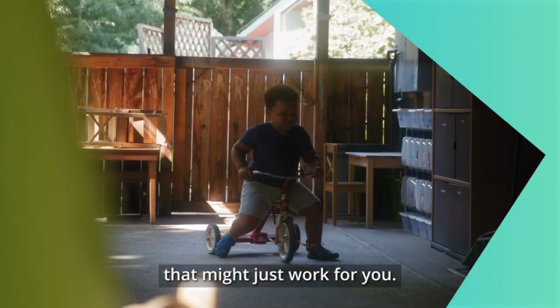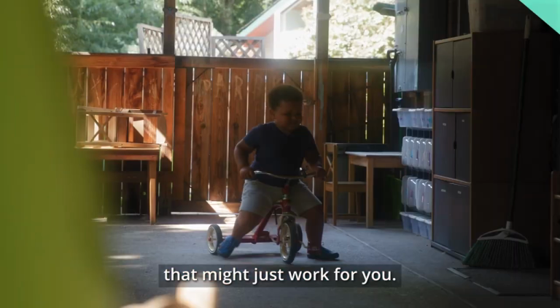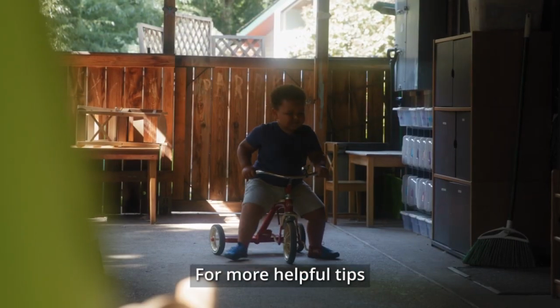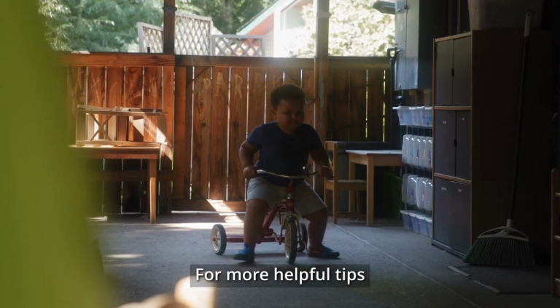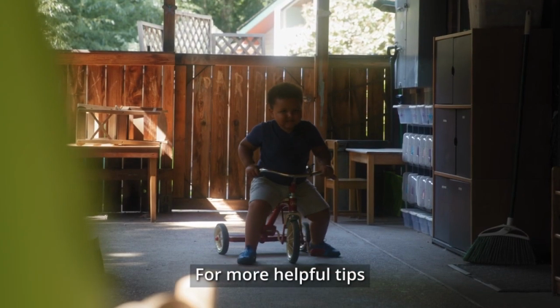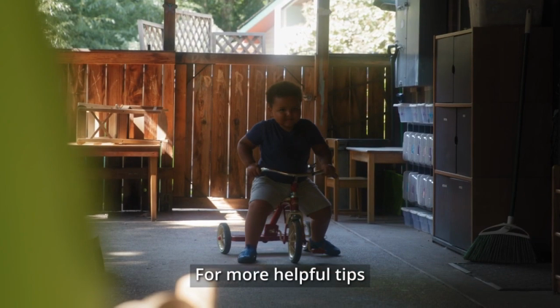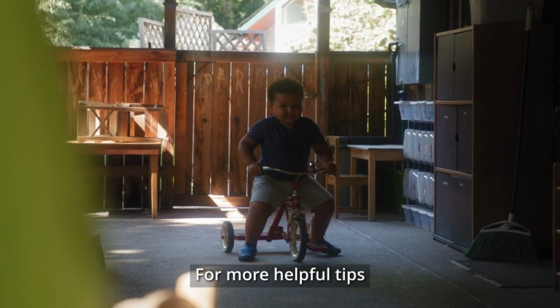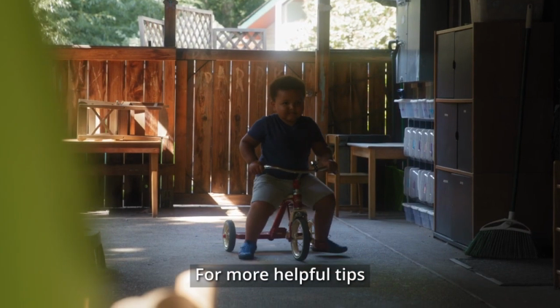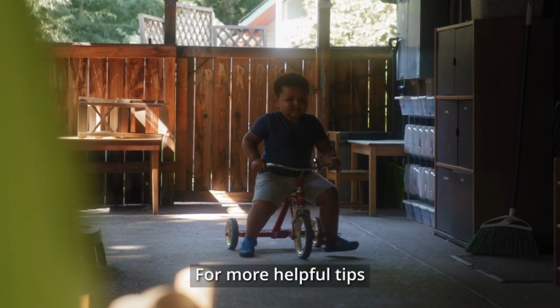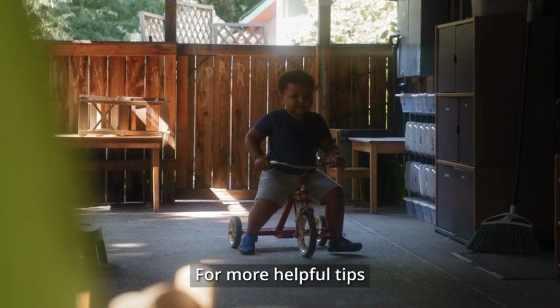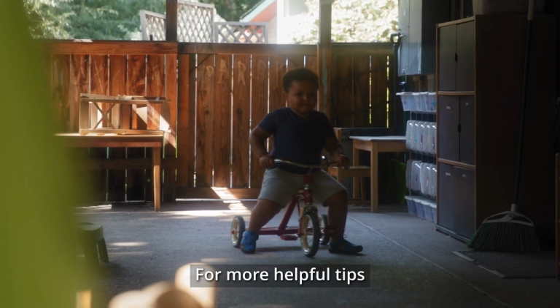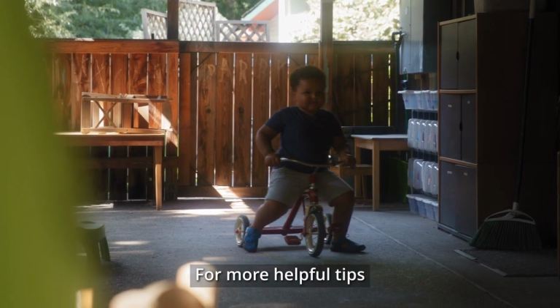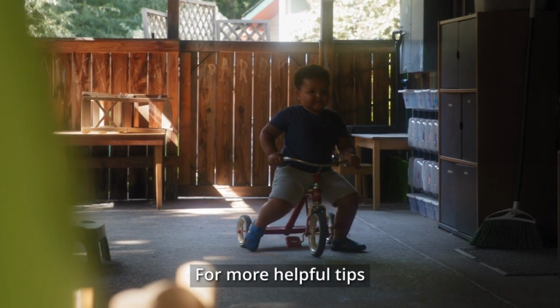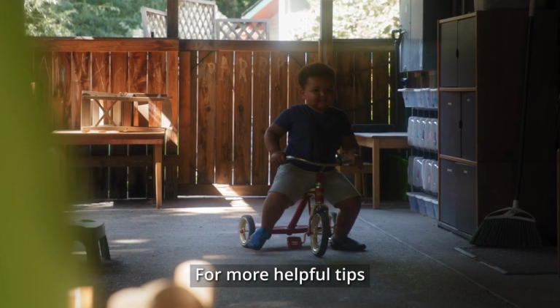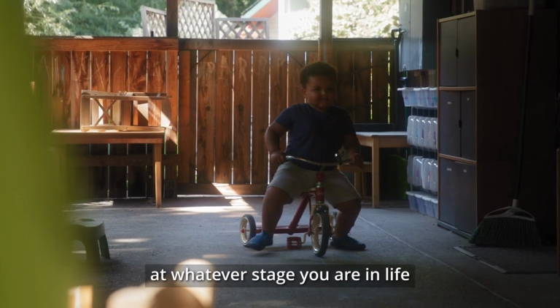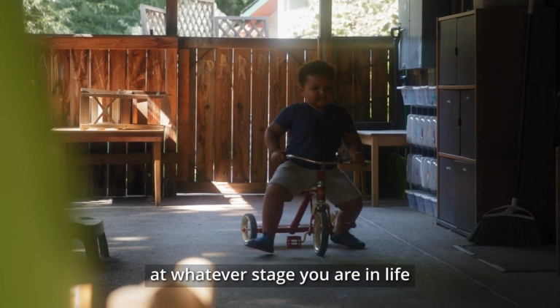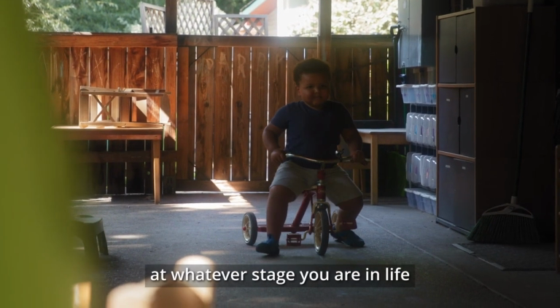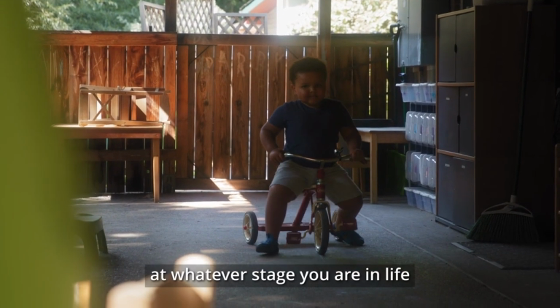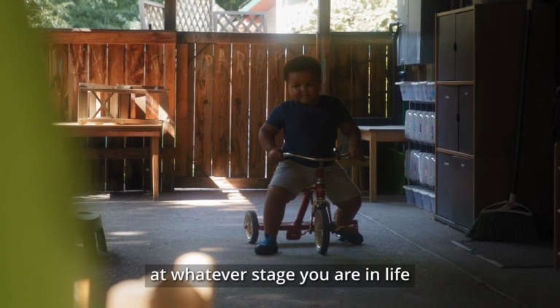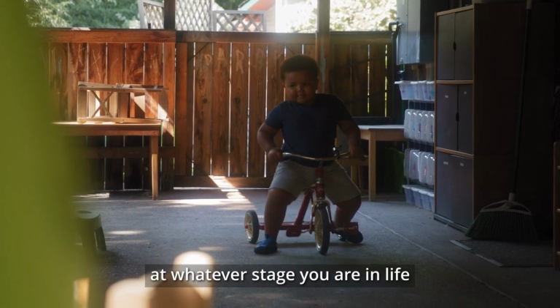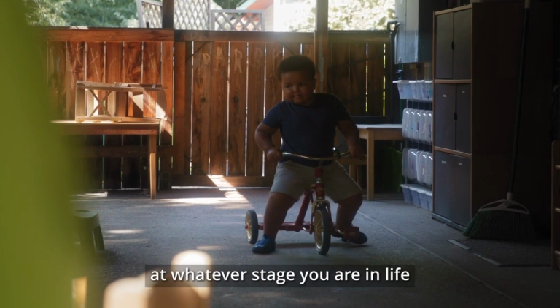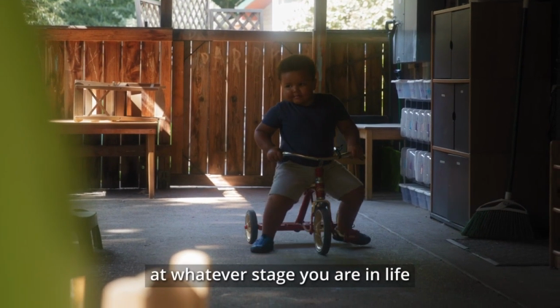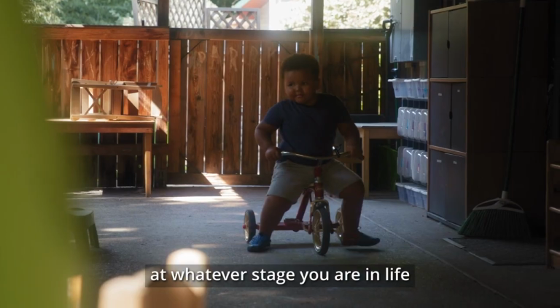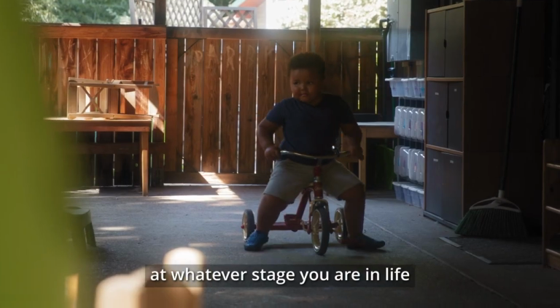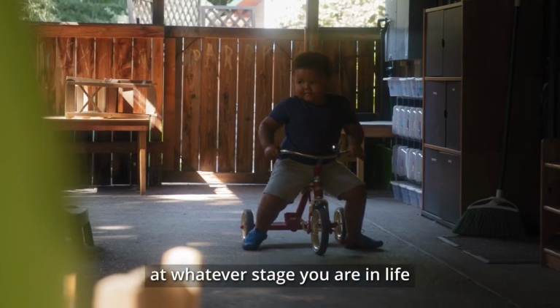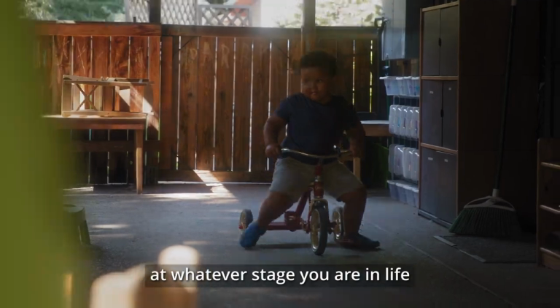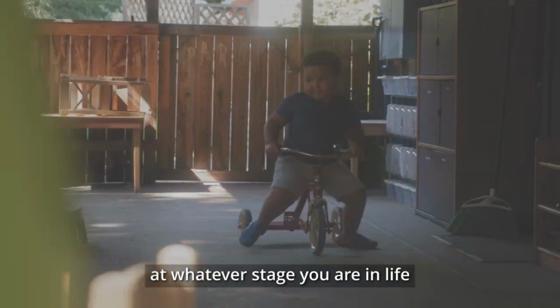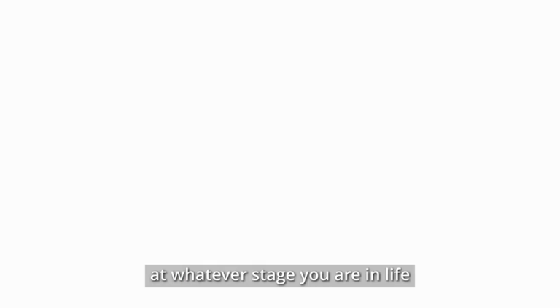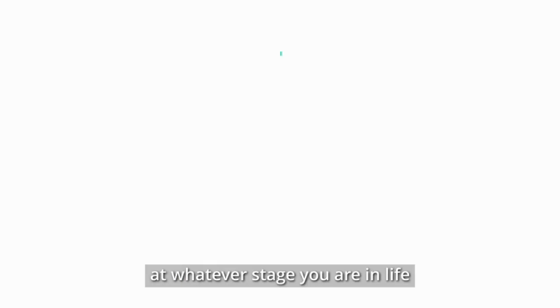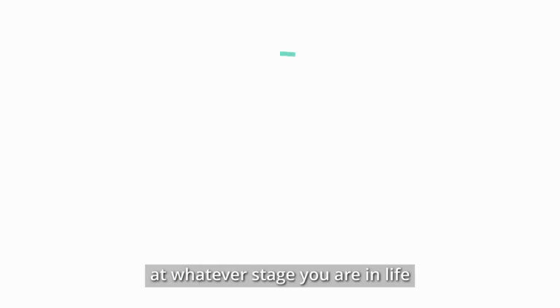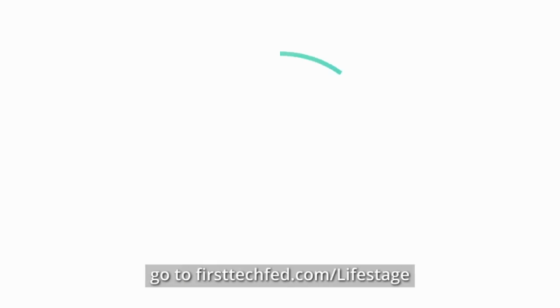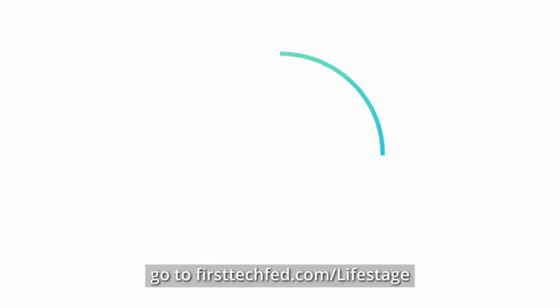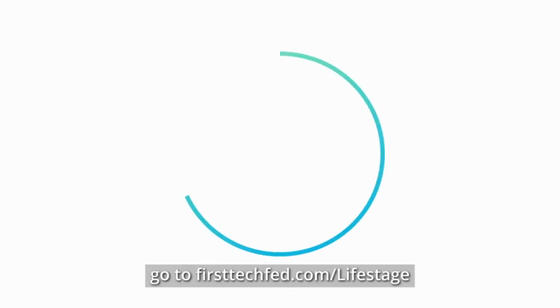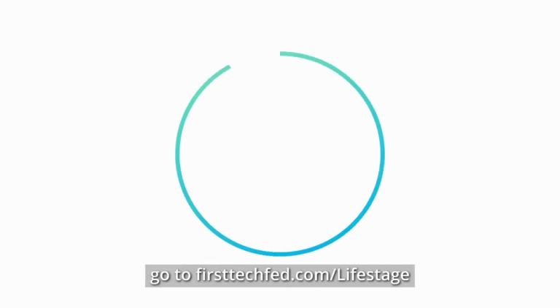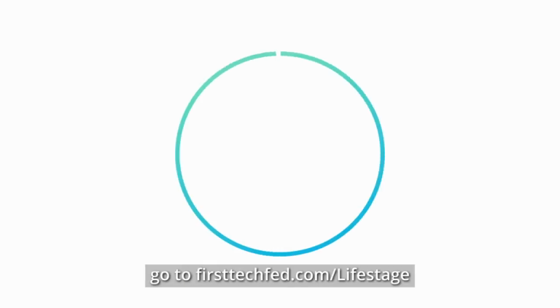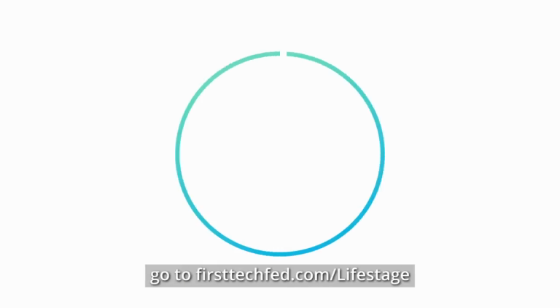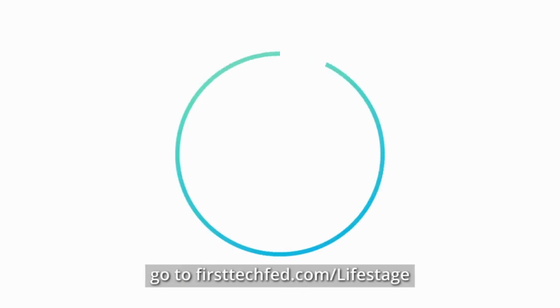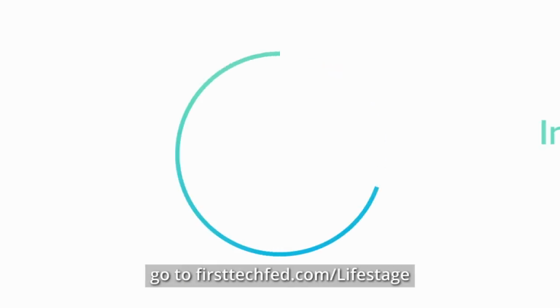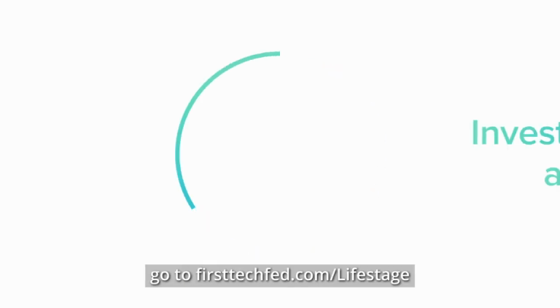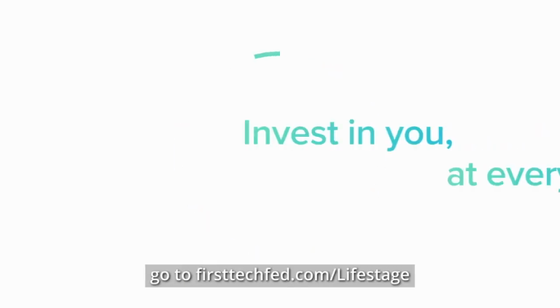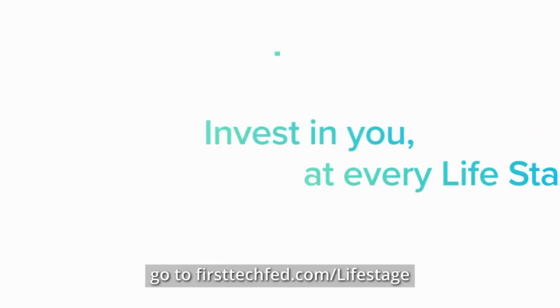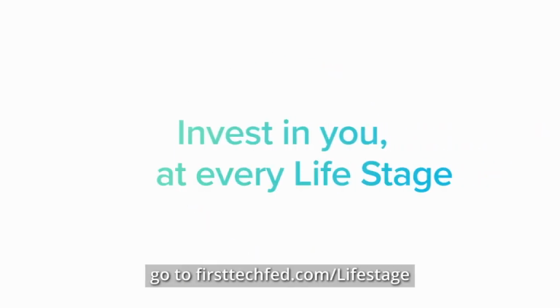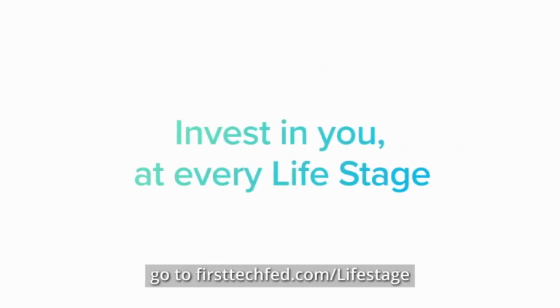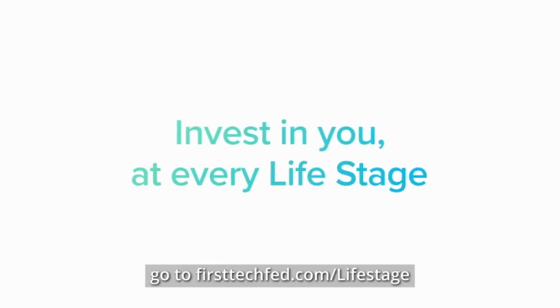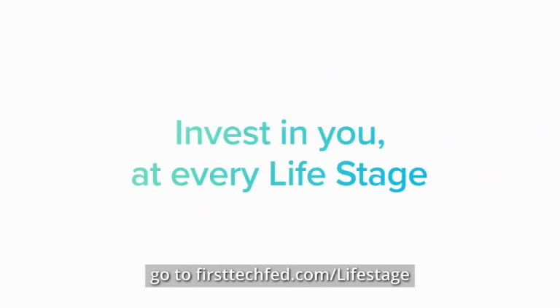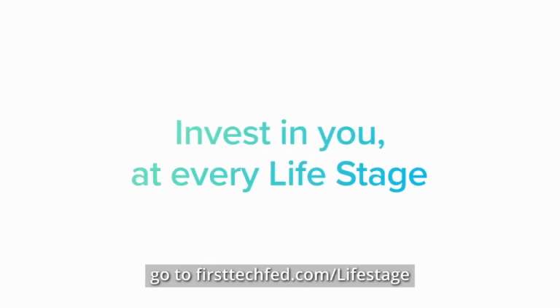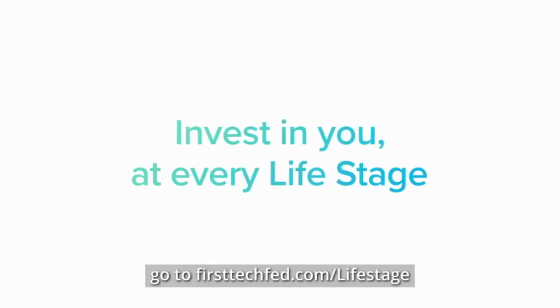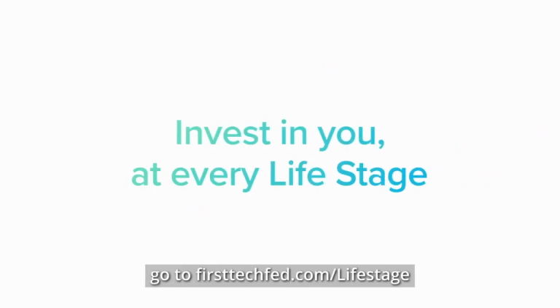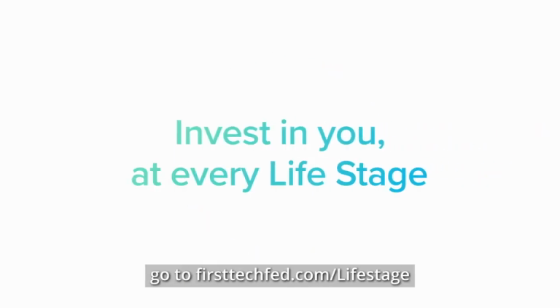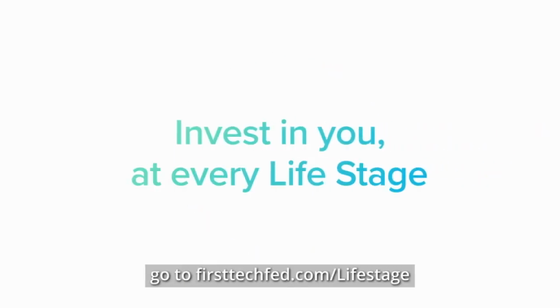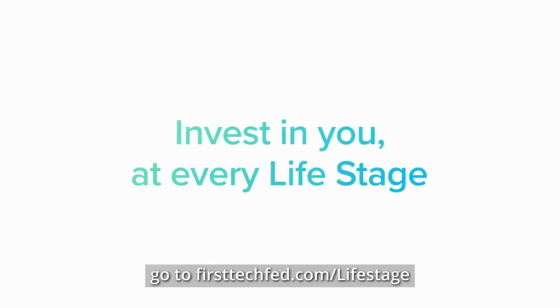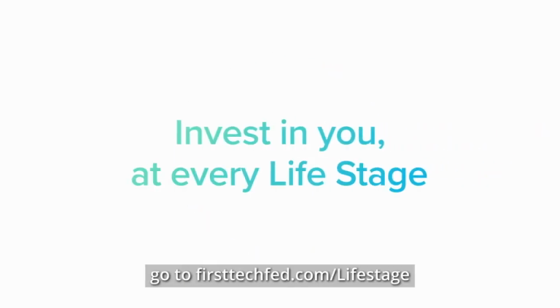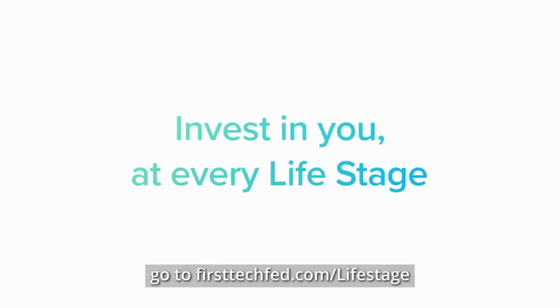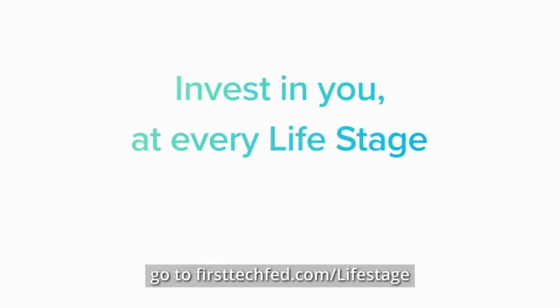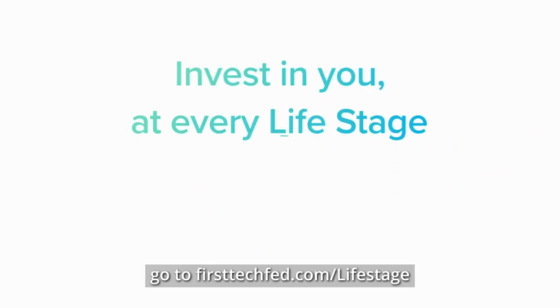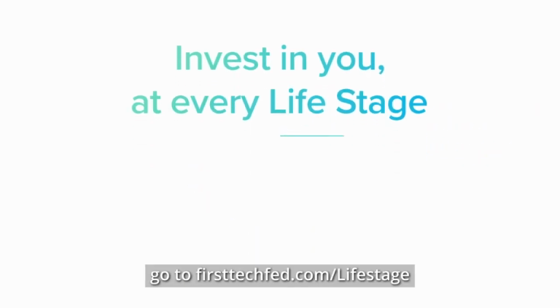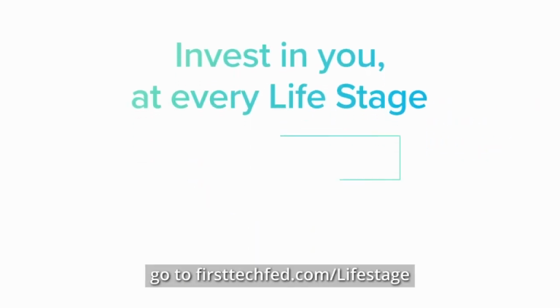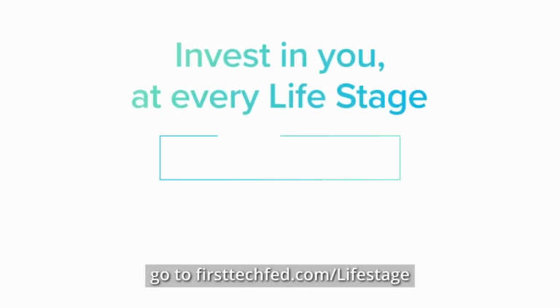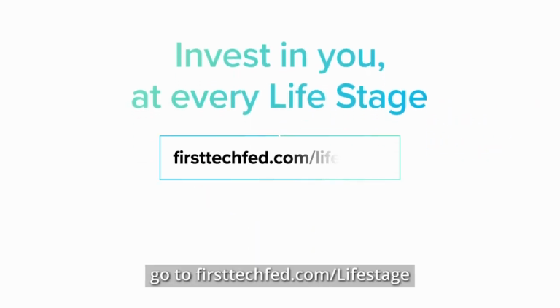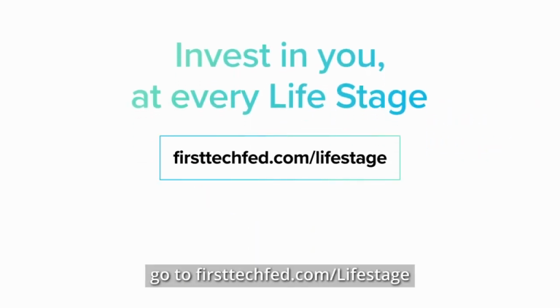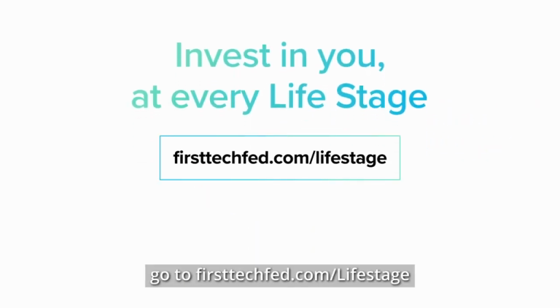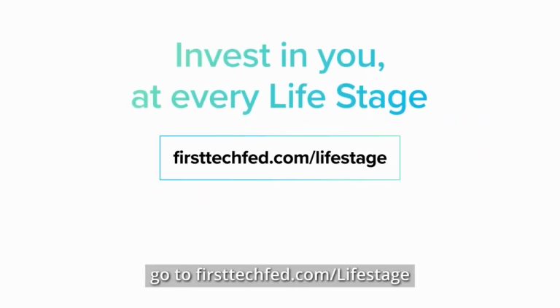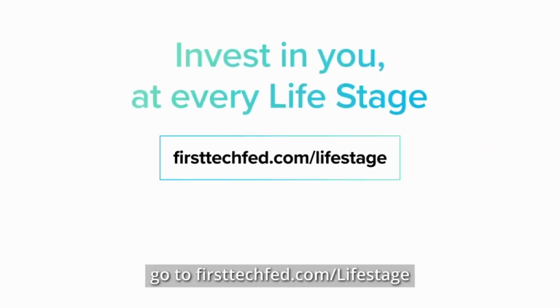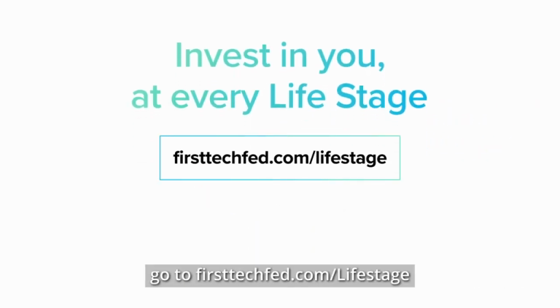For more helpful tips at whatever stage you are in life, go to firsttechfed.com/lifestage.